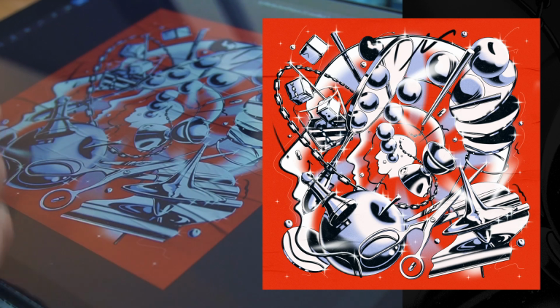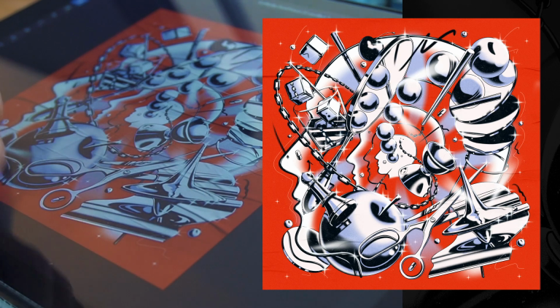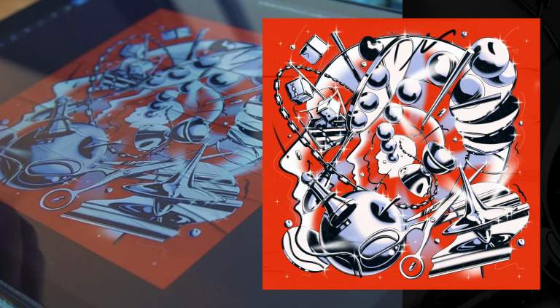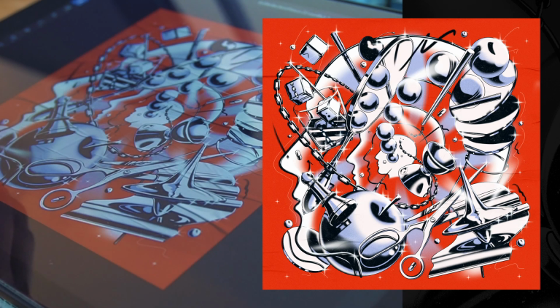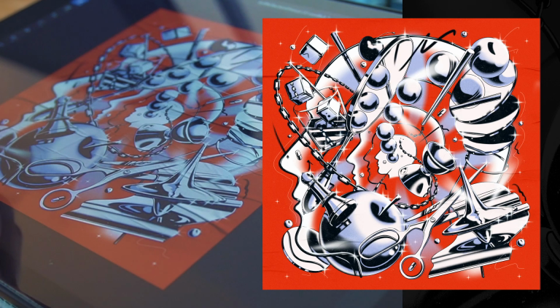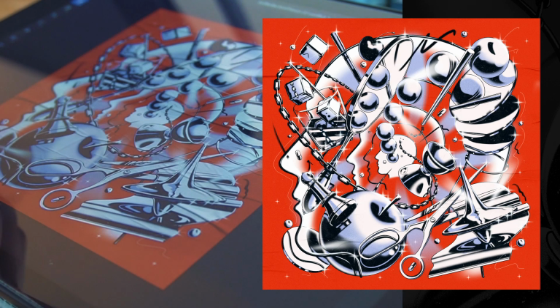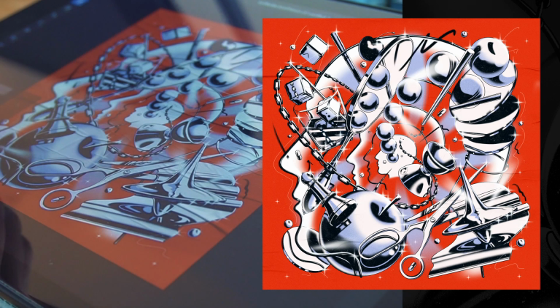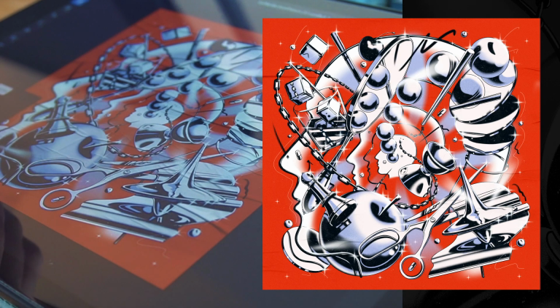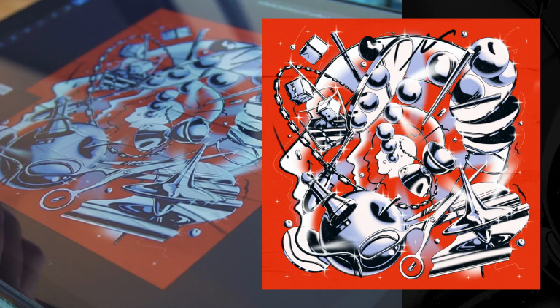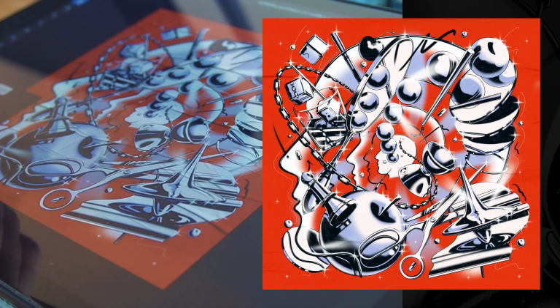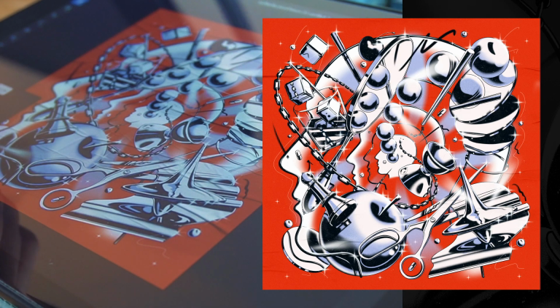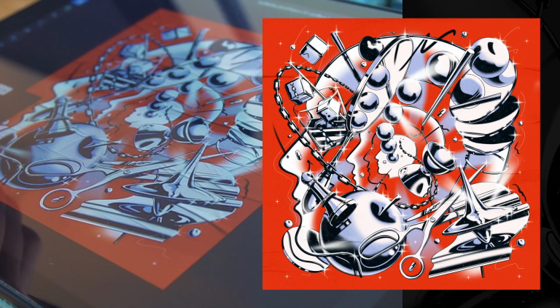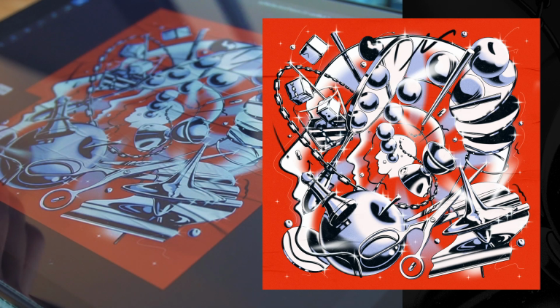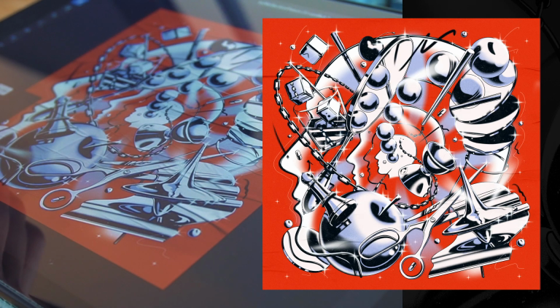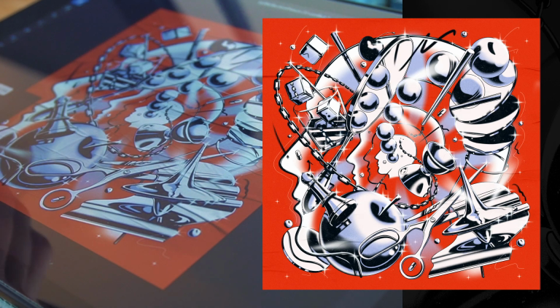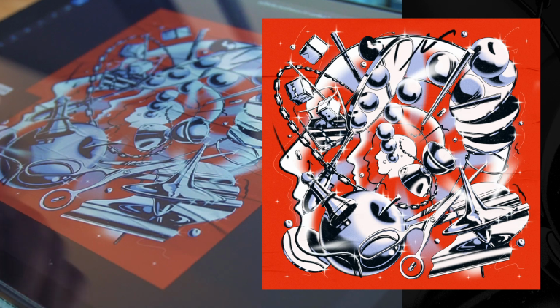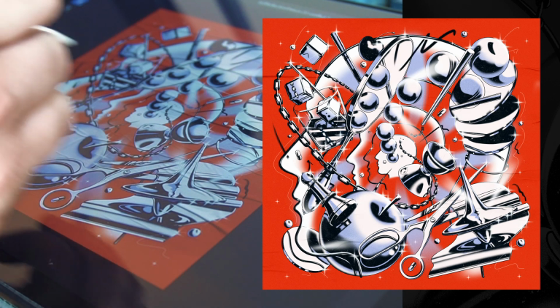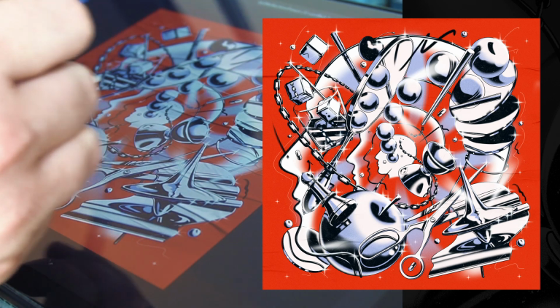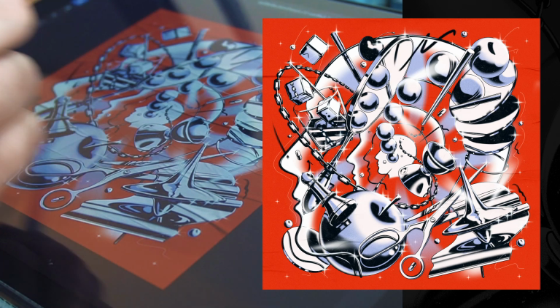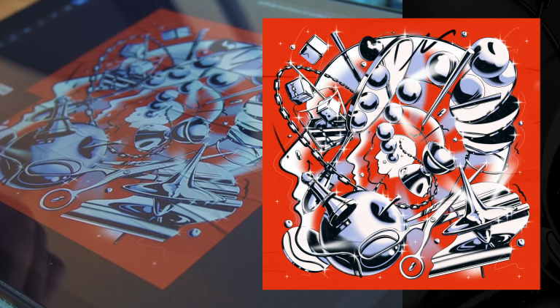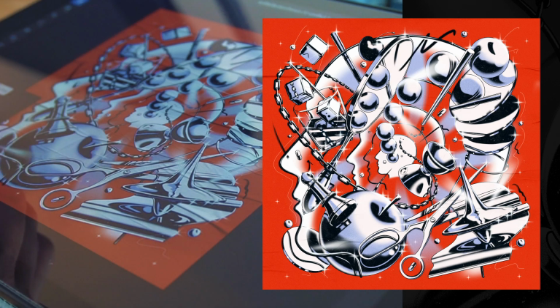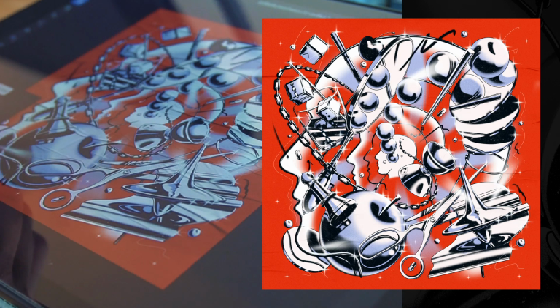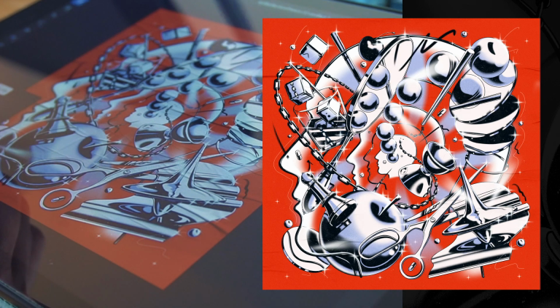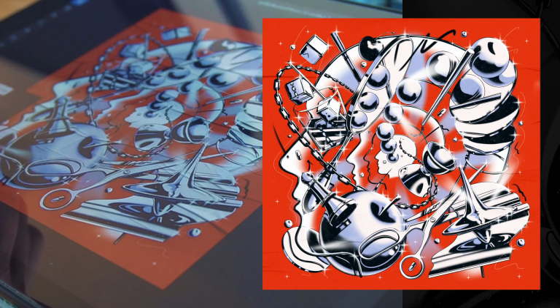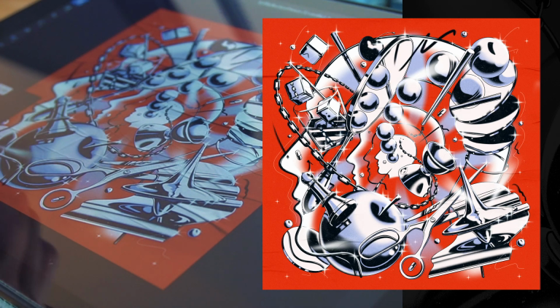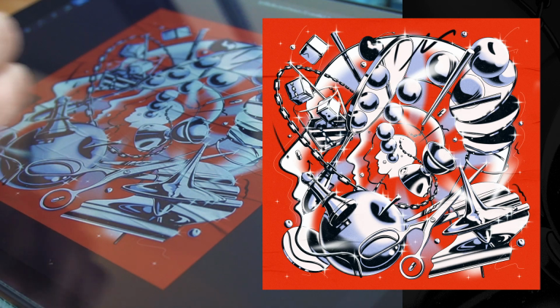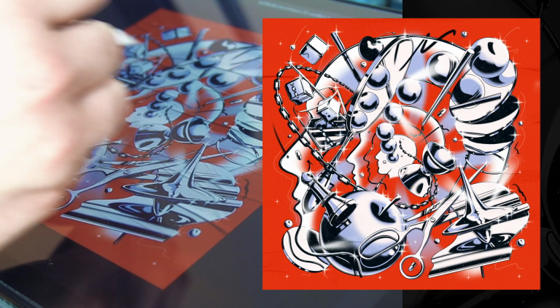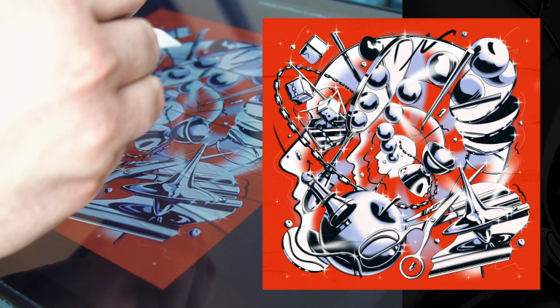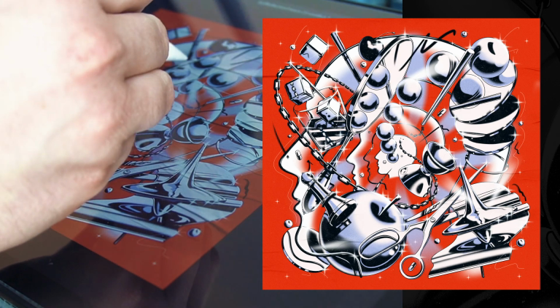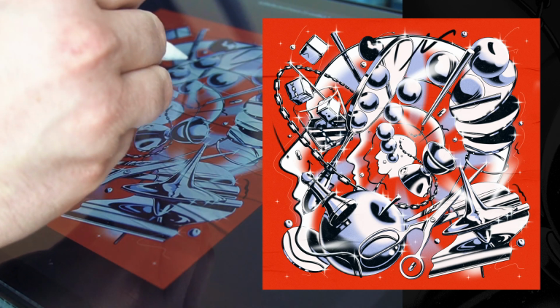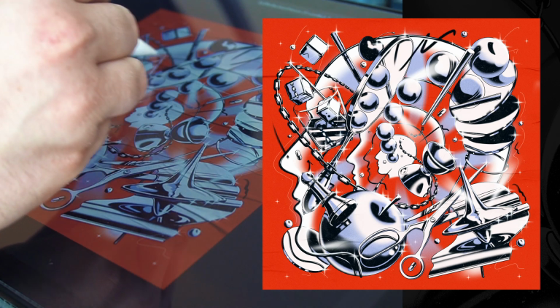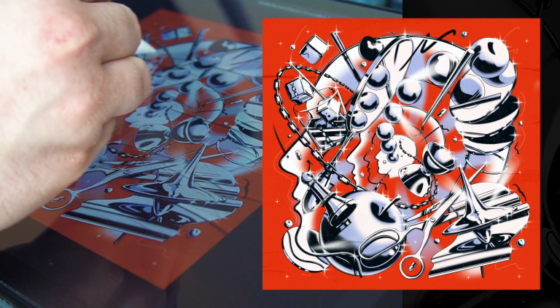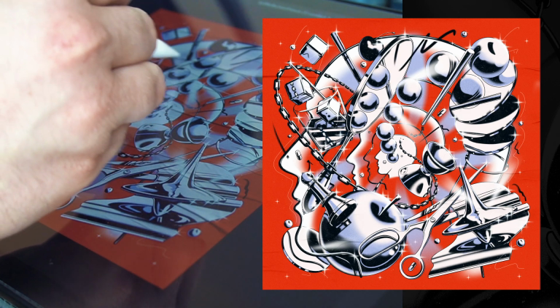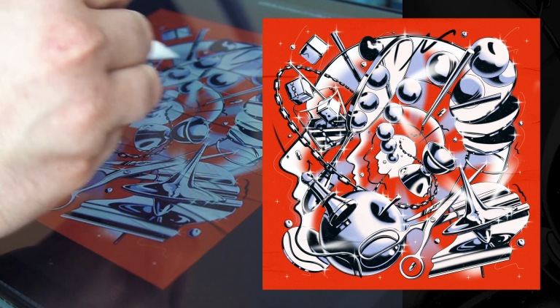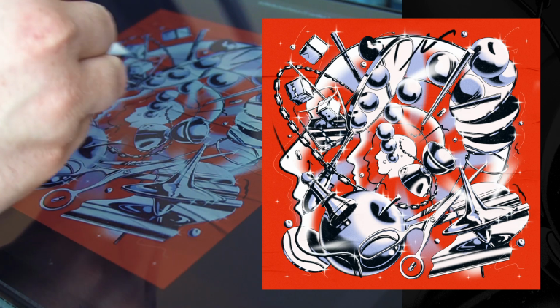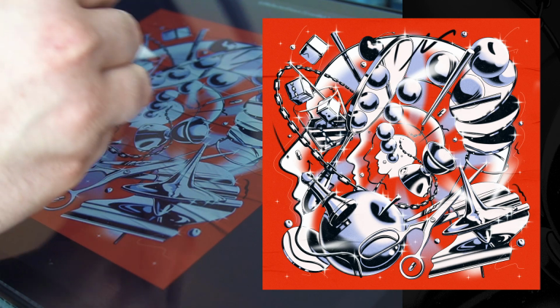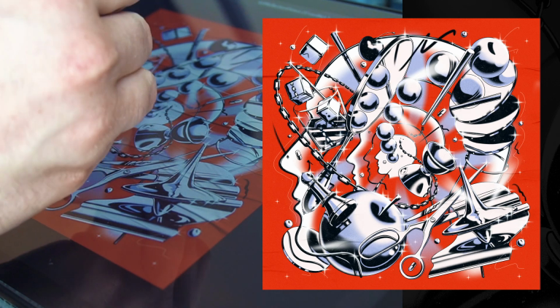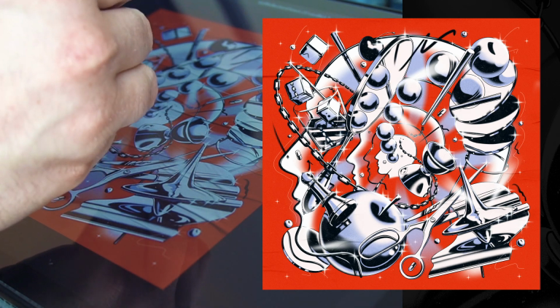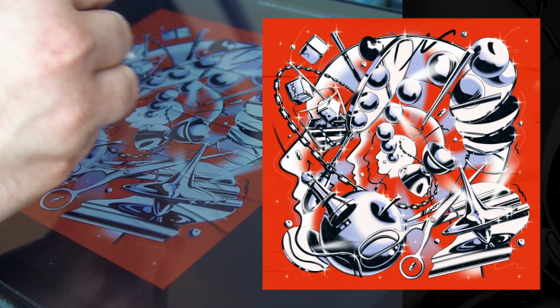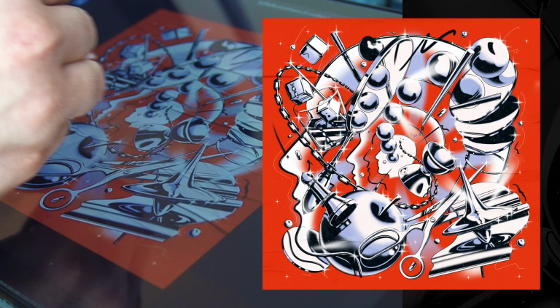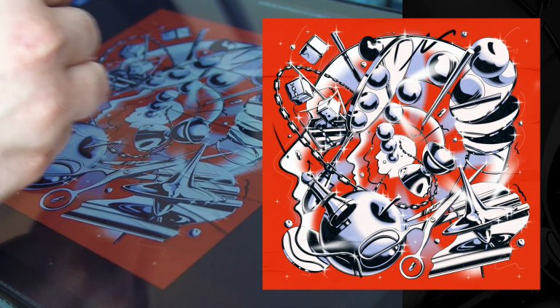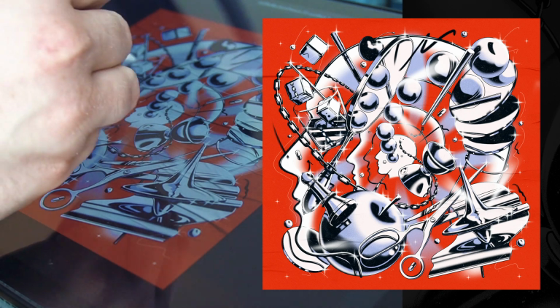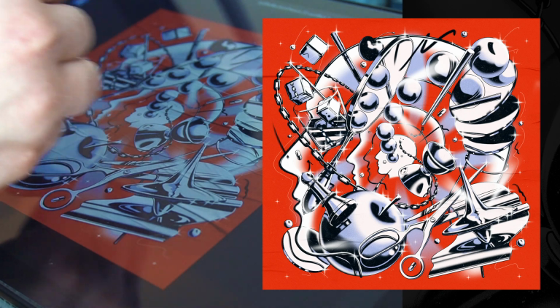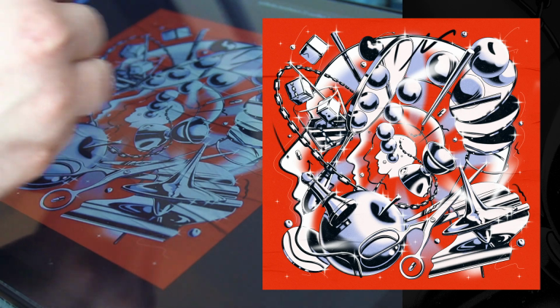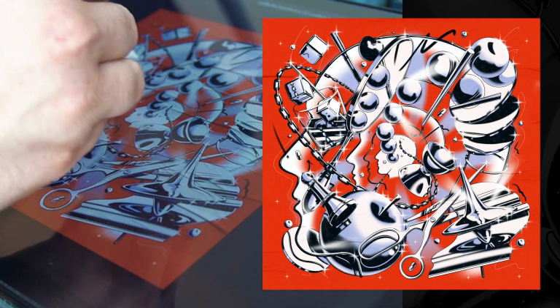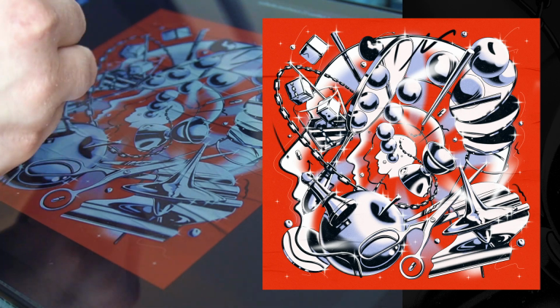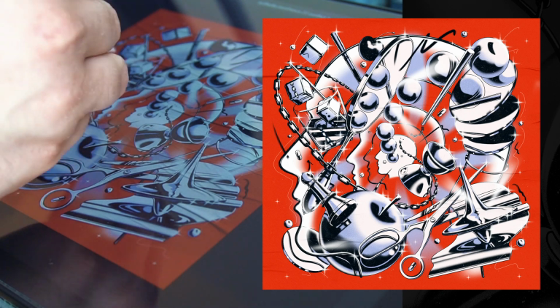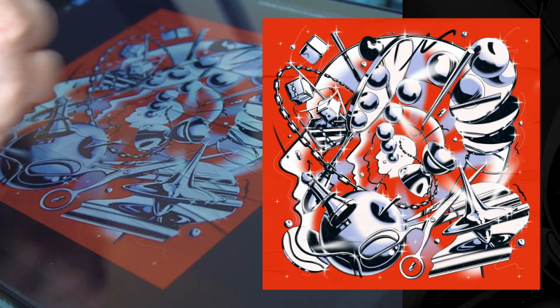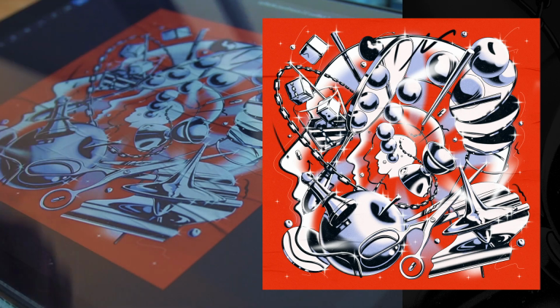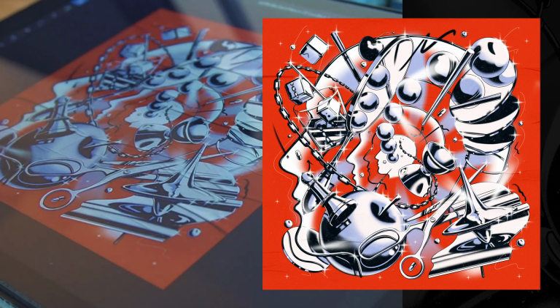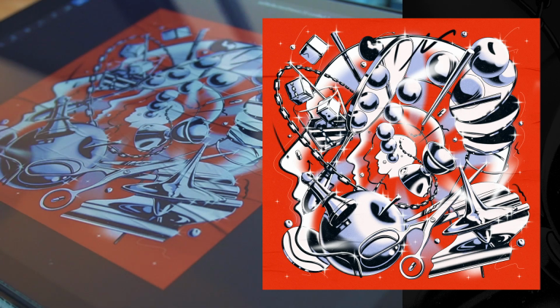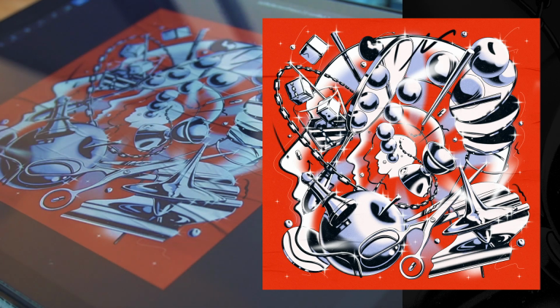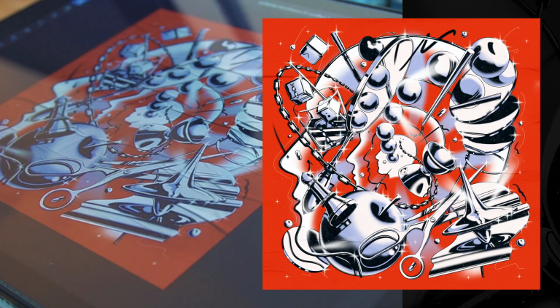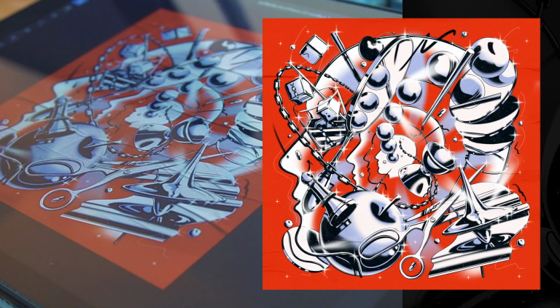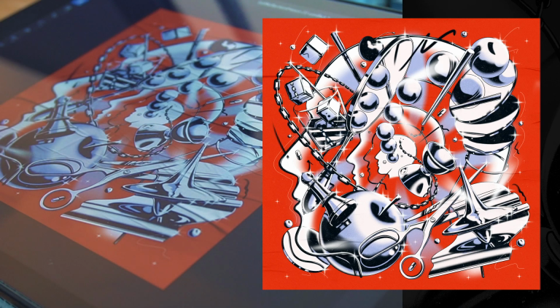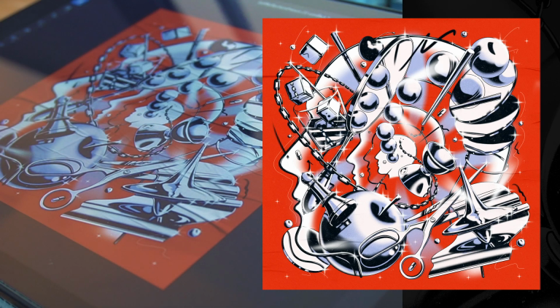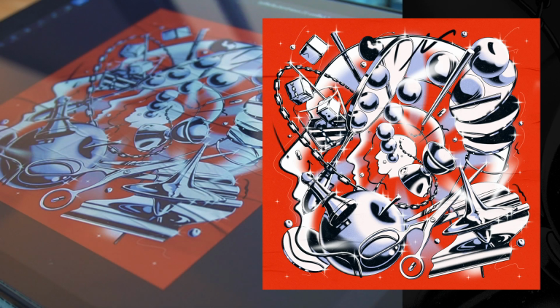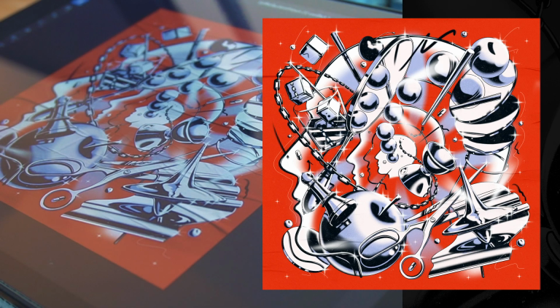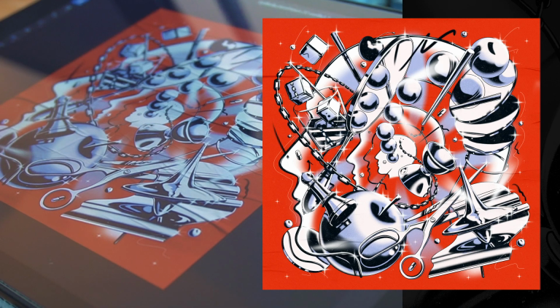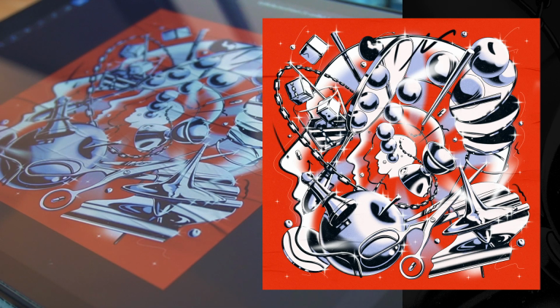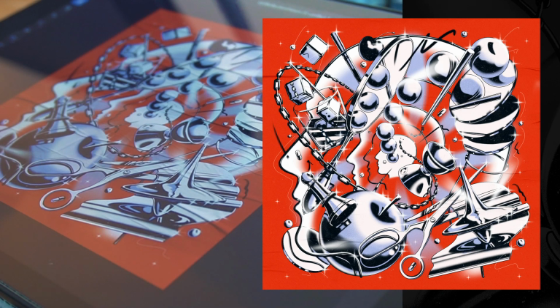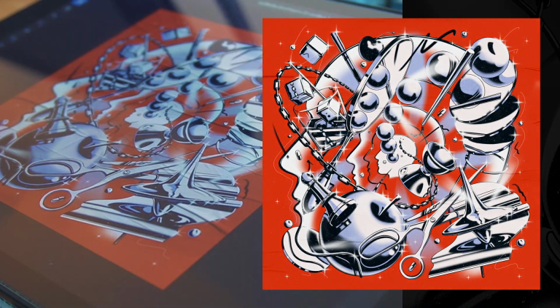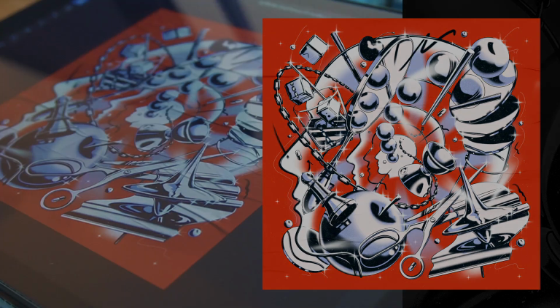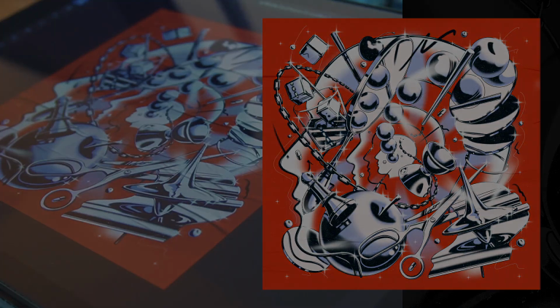I don't like it when an illustration feels too digital, so that's why, to finish things off, I like to play around with textures, brushes and noise.